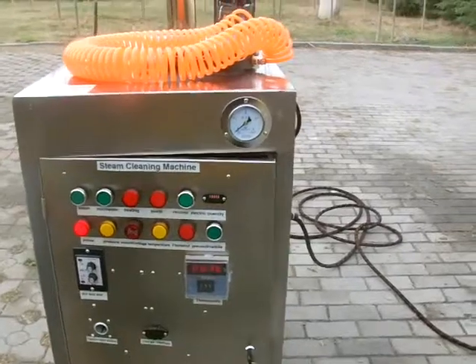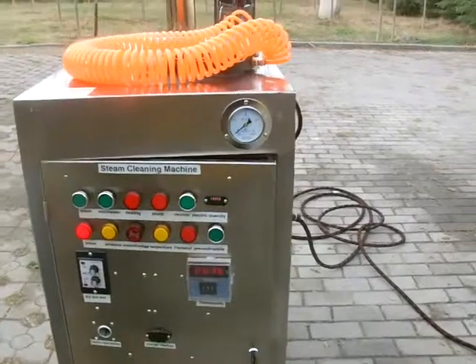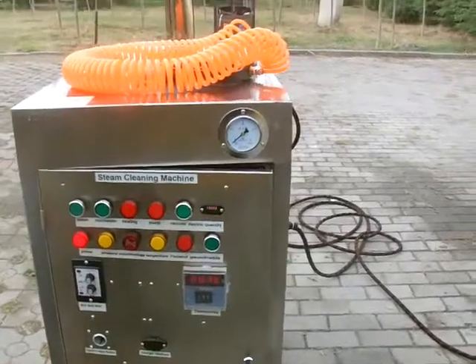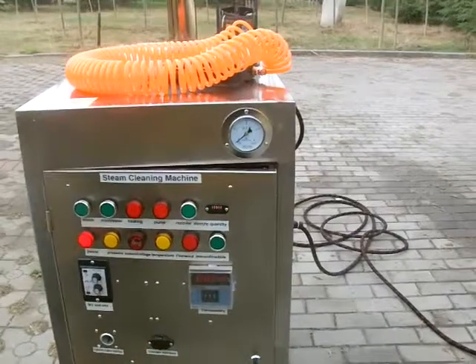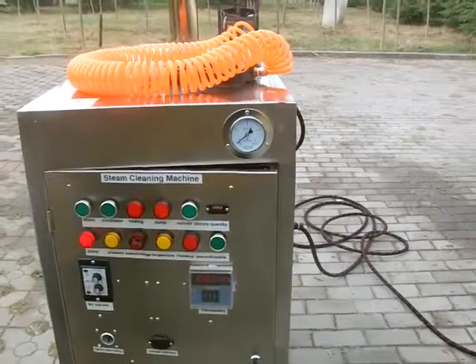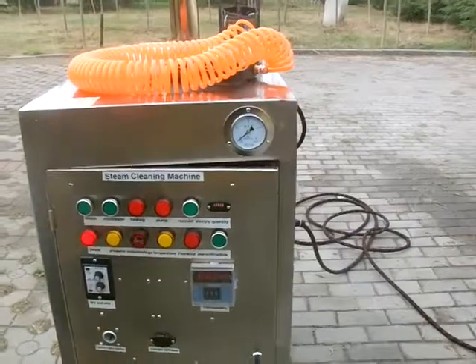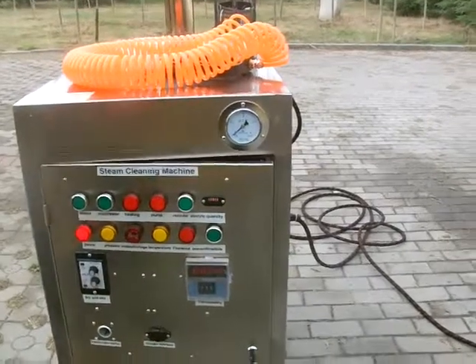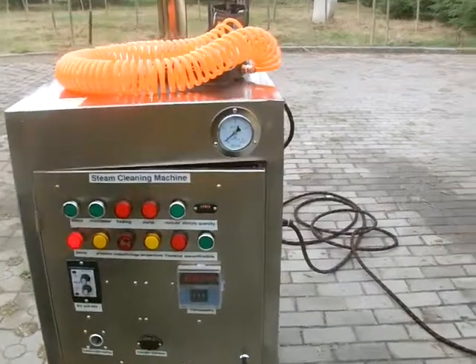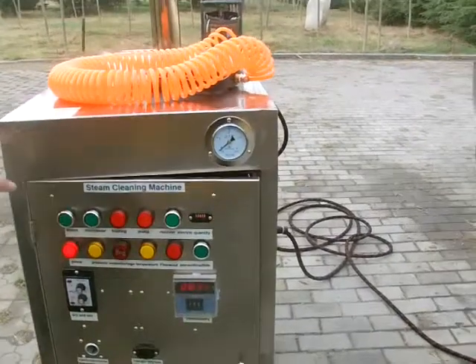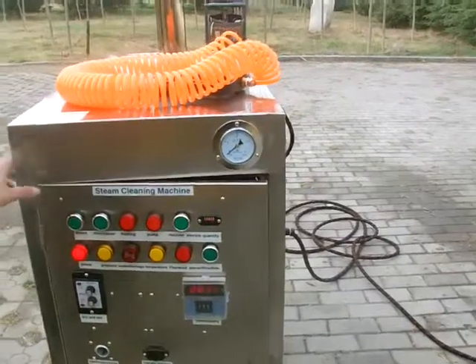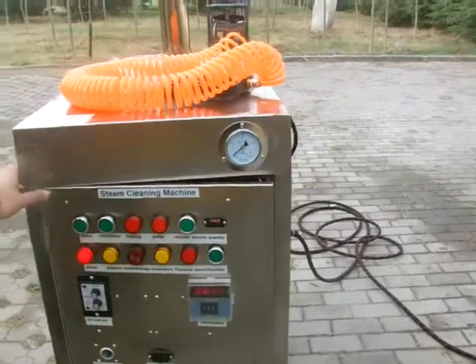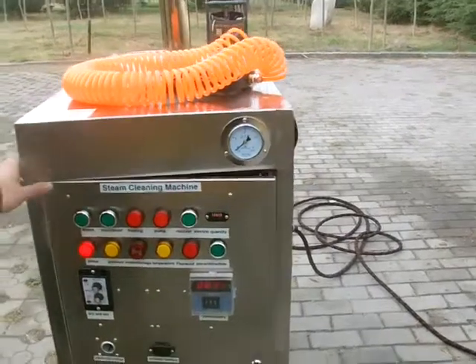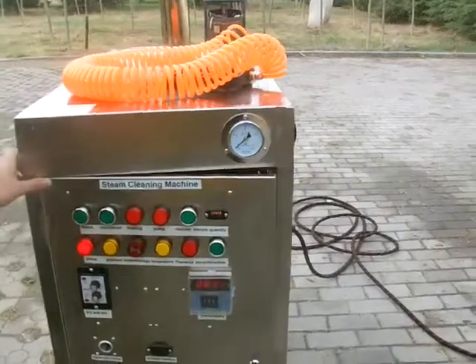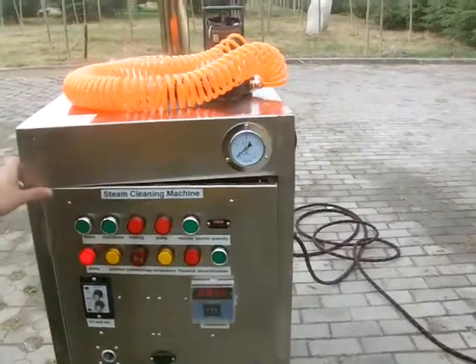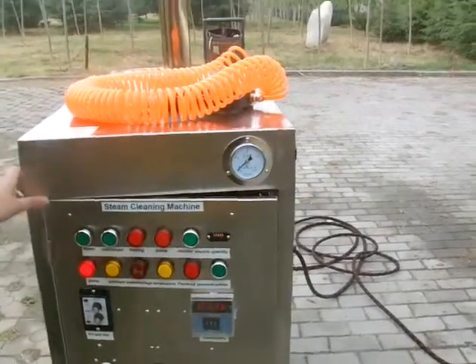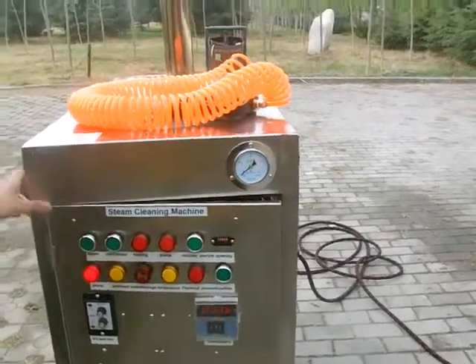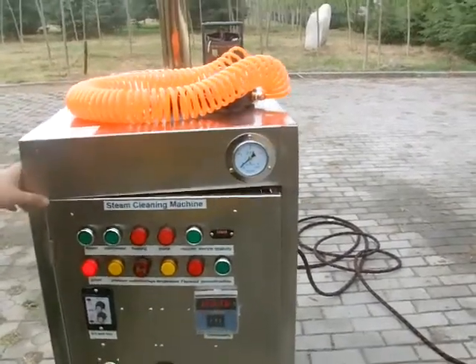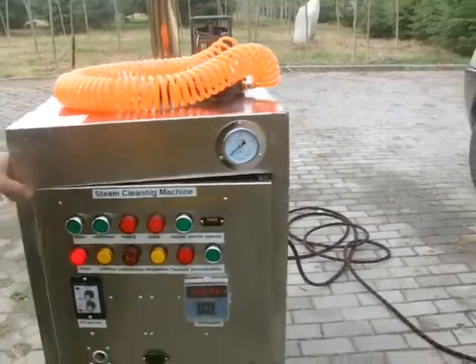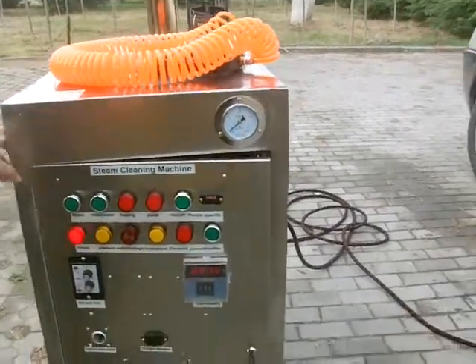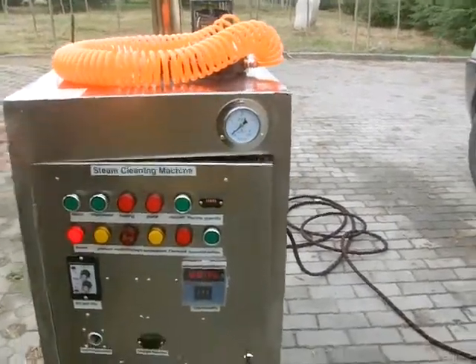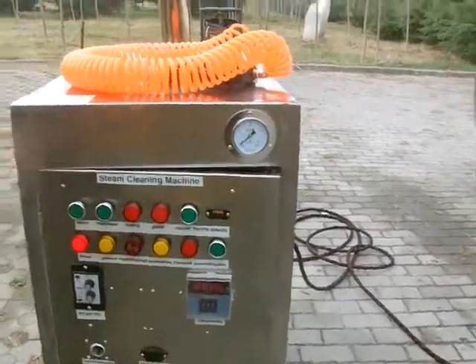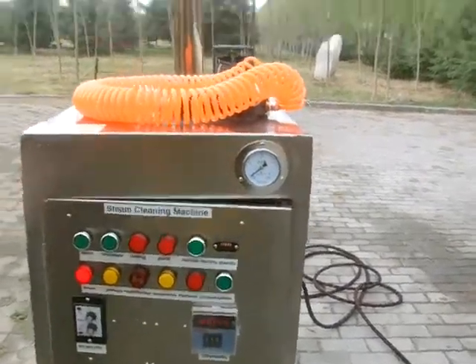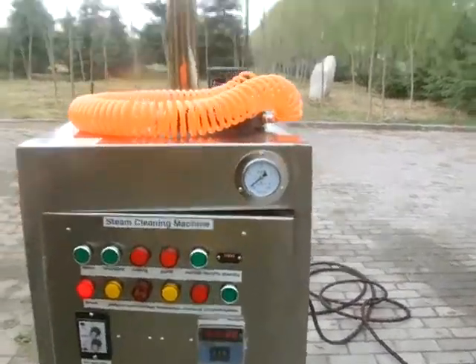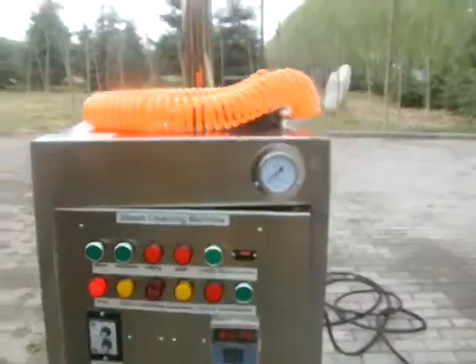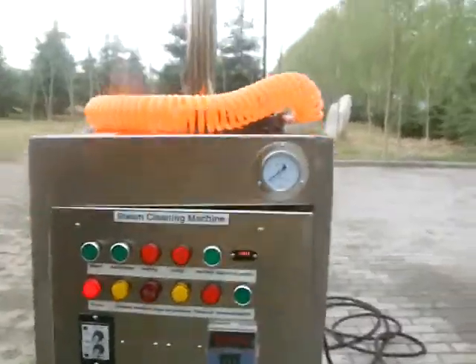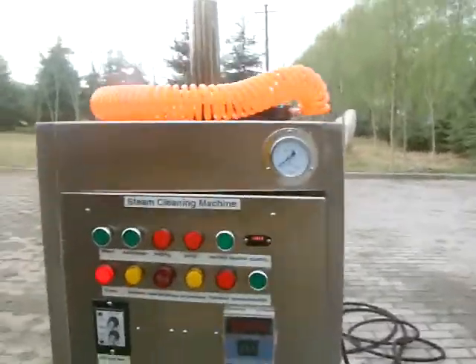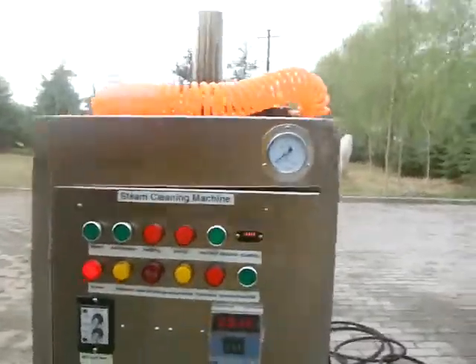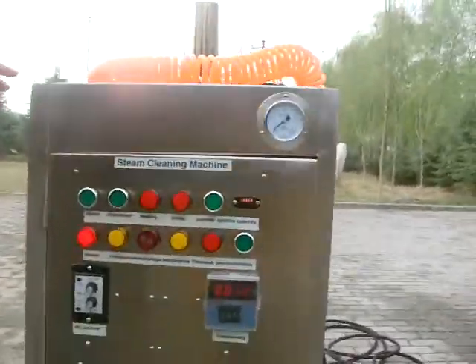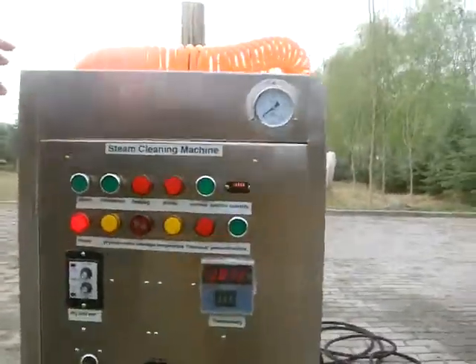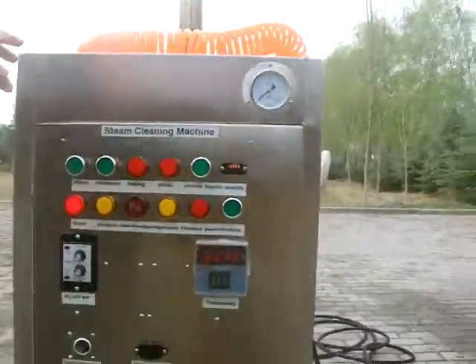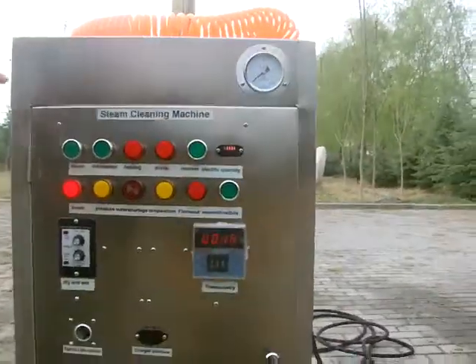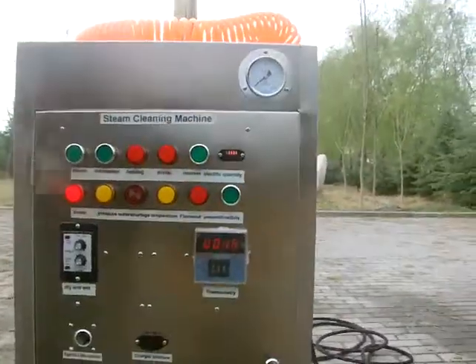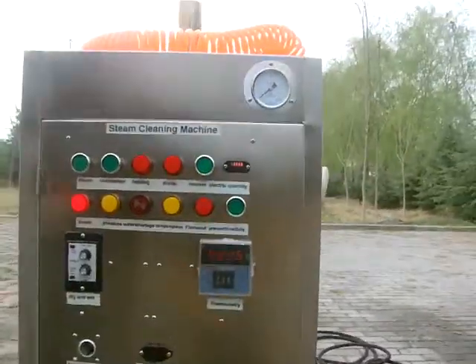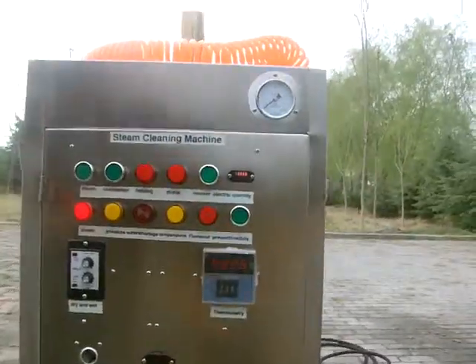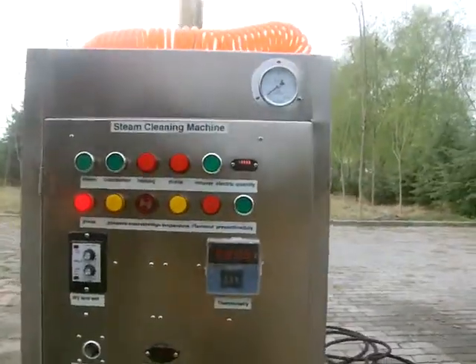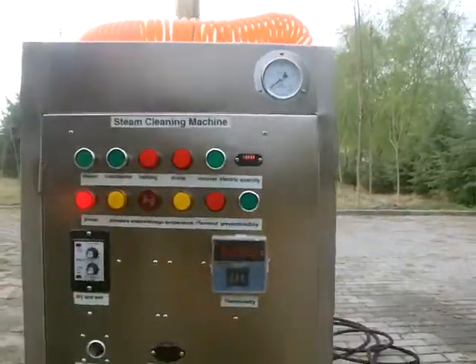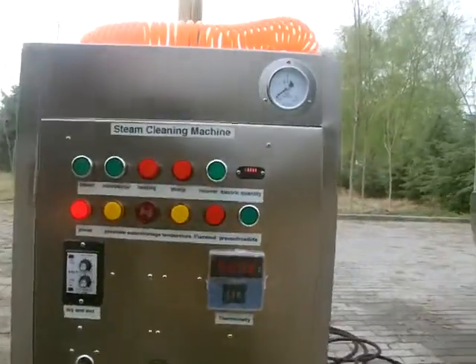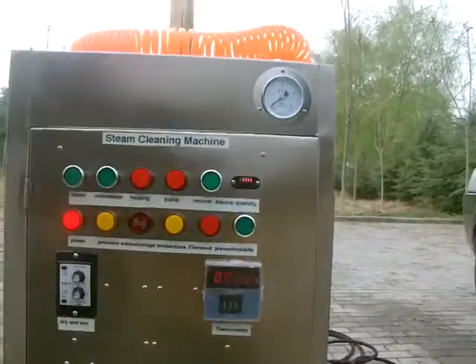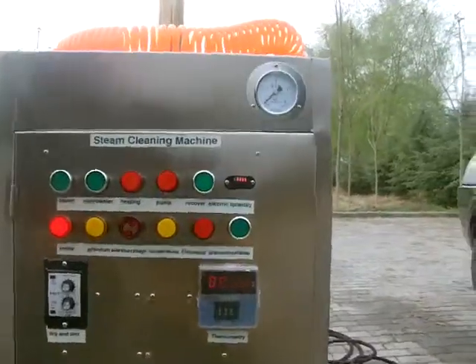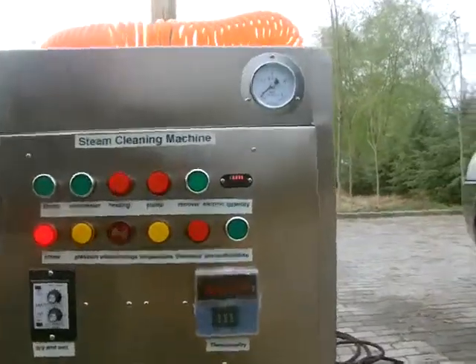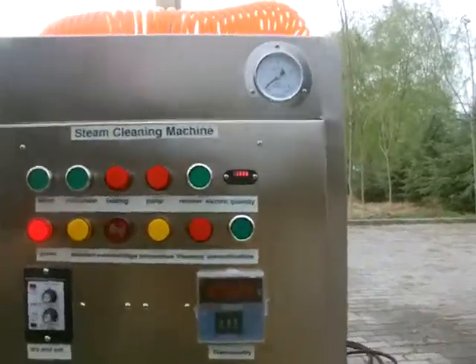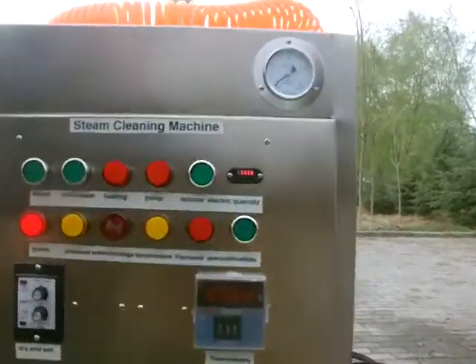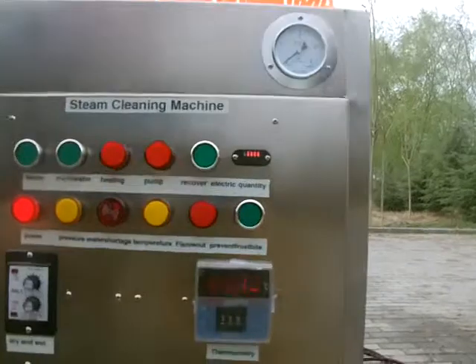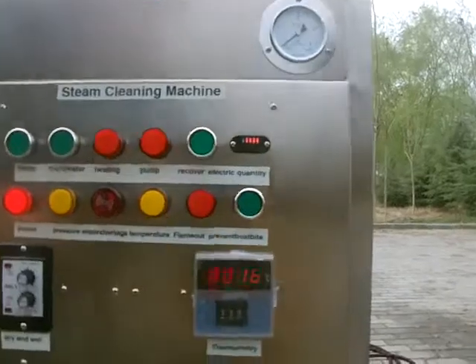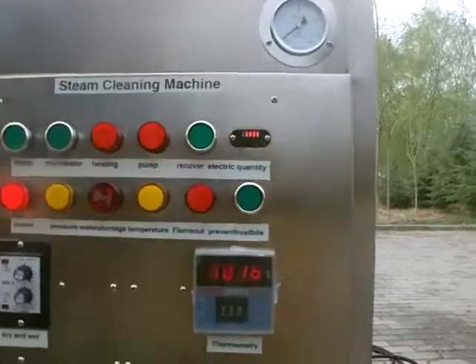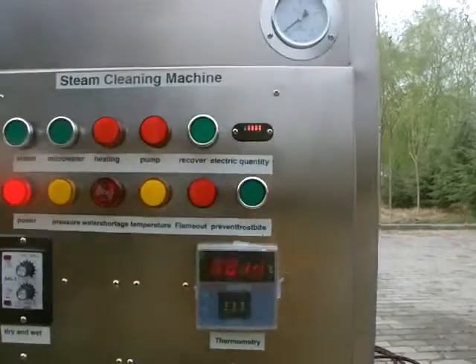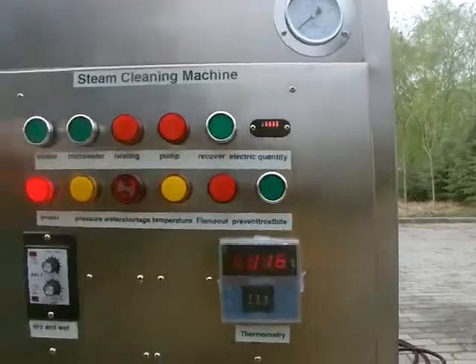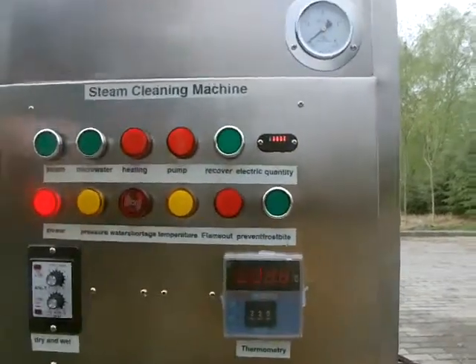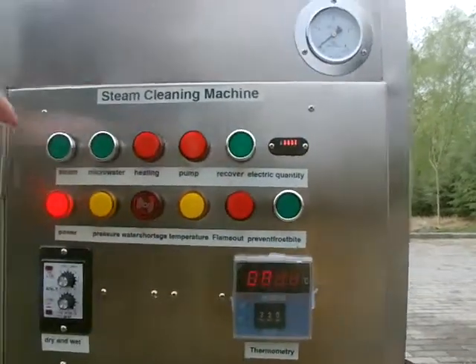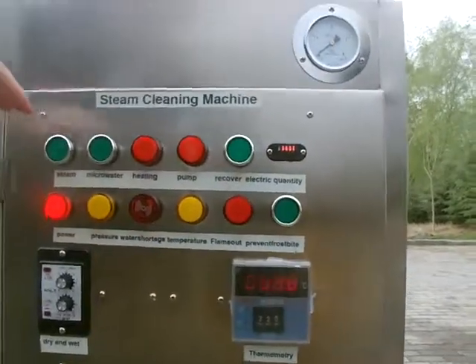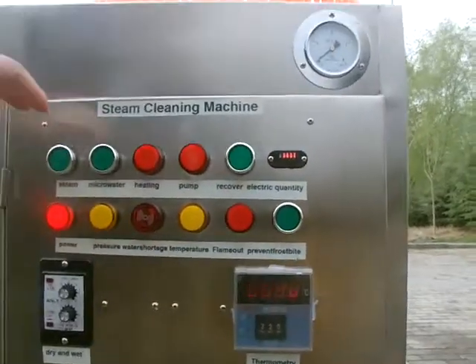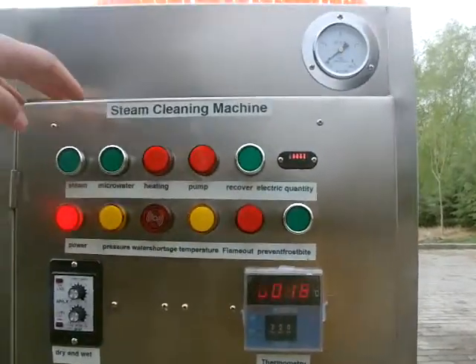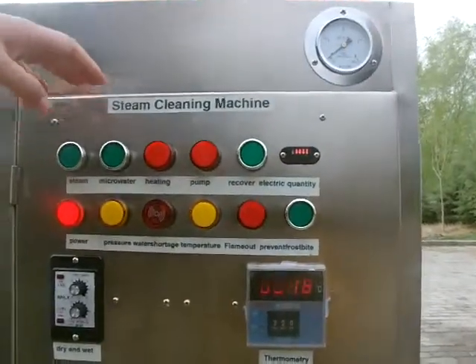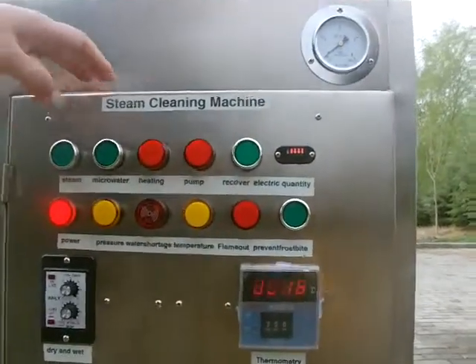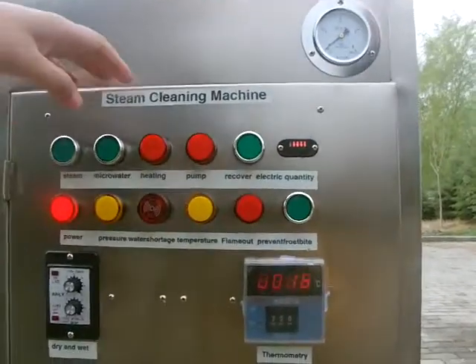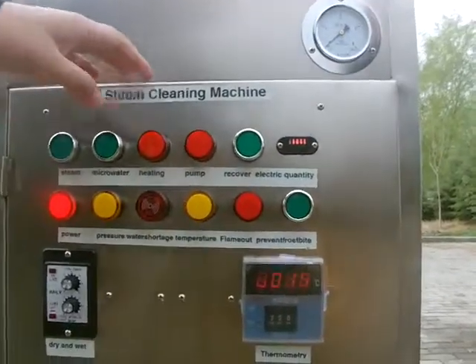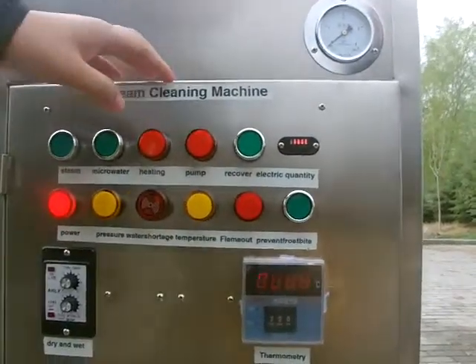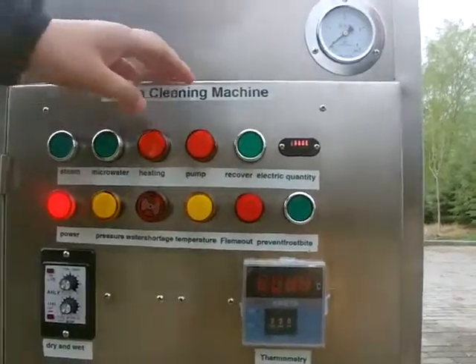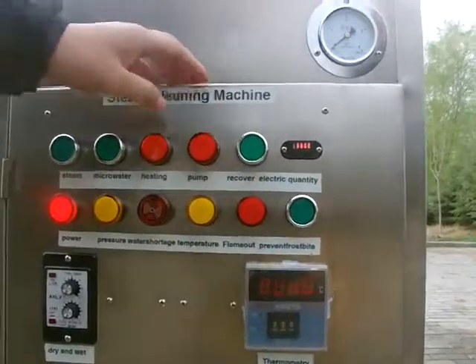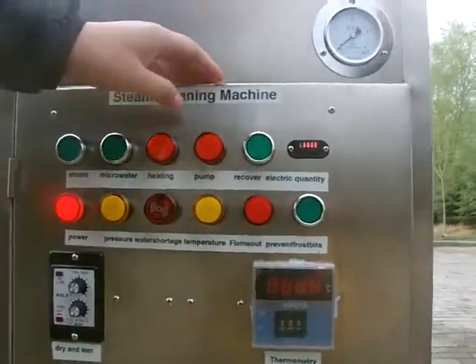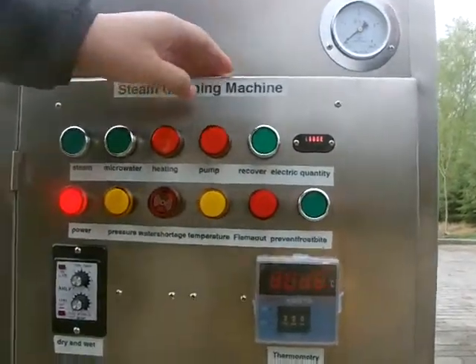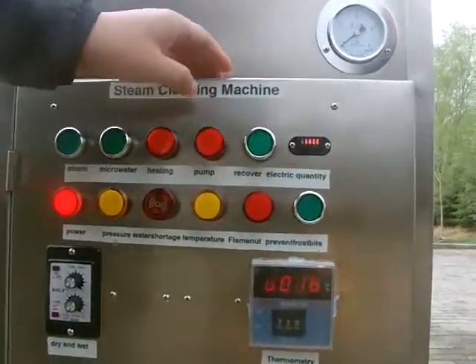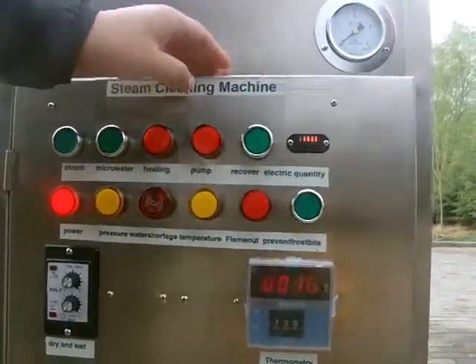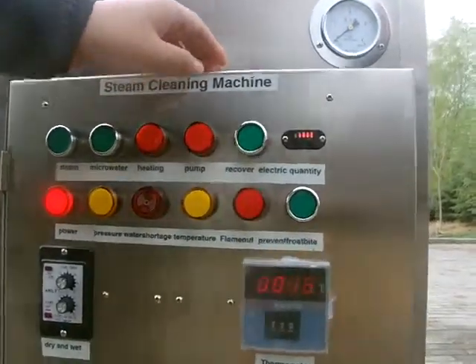Hello everybody, this is our RPG steam car washer. I will let you know how to operate it correctly.